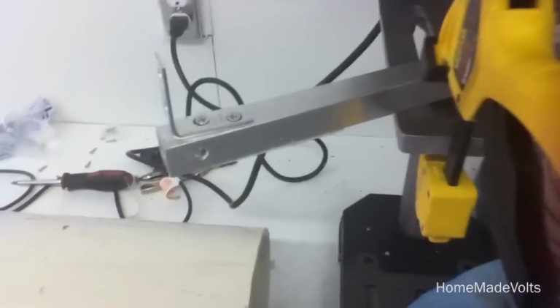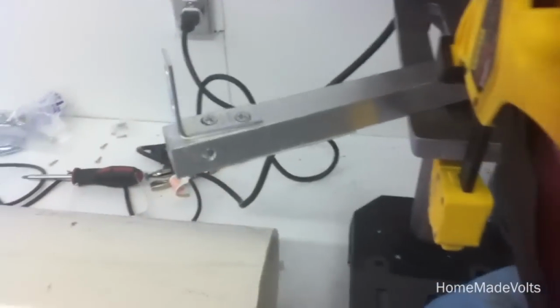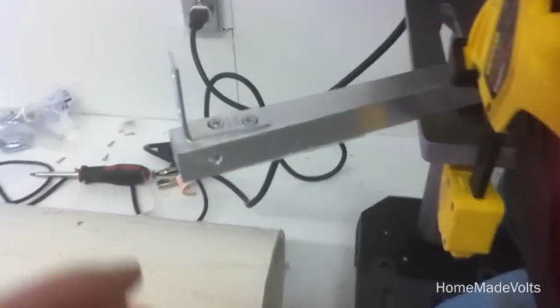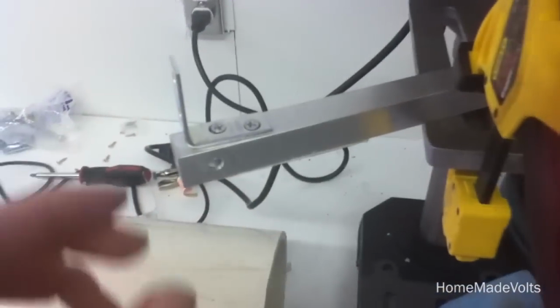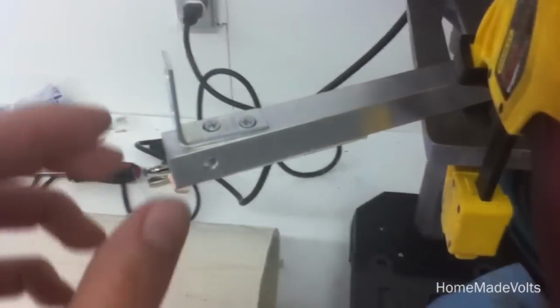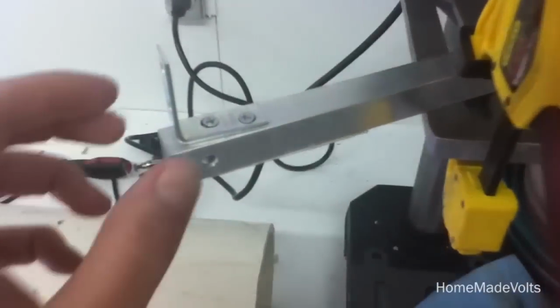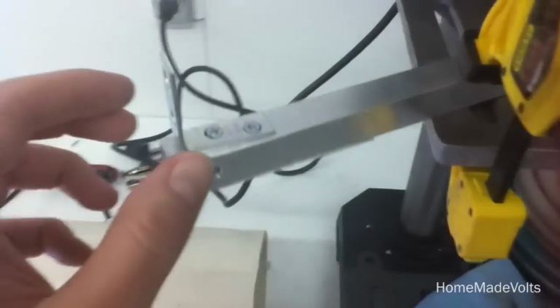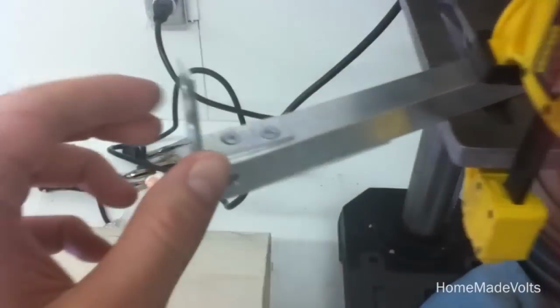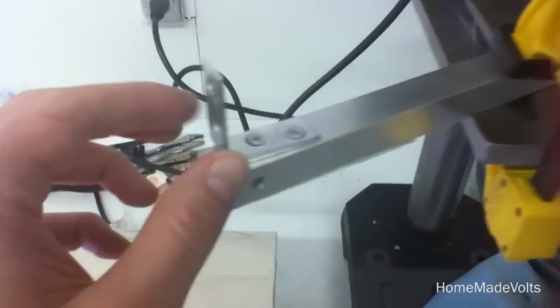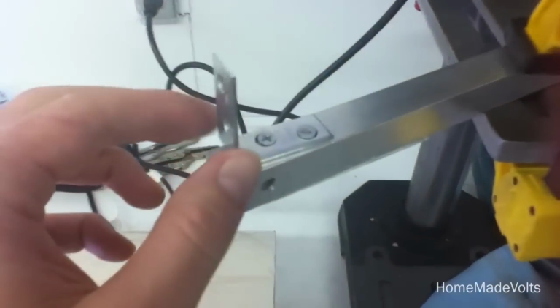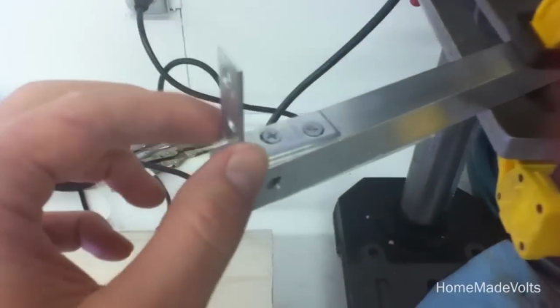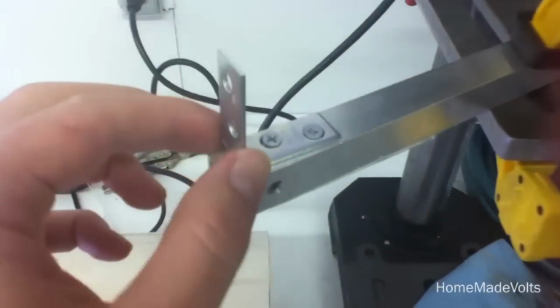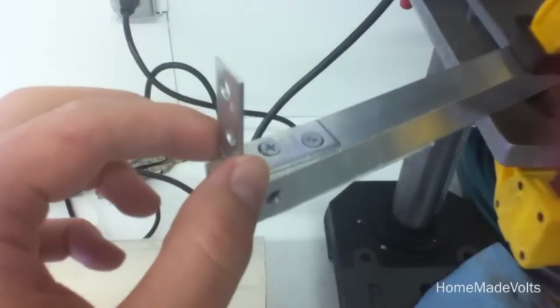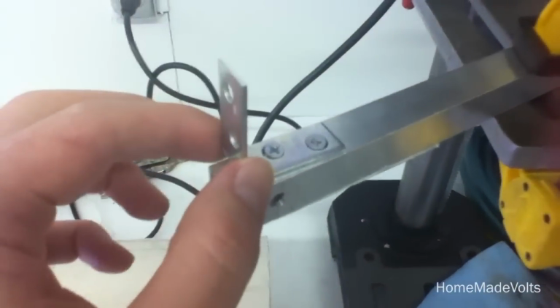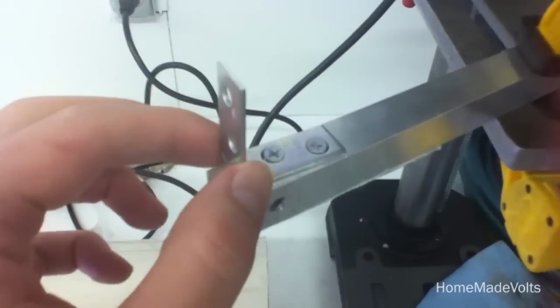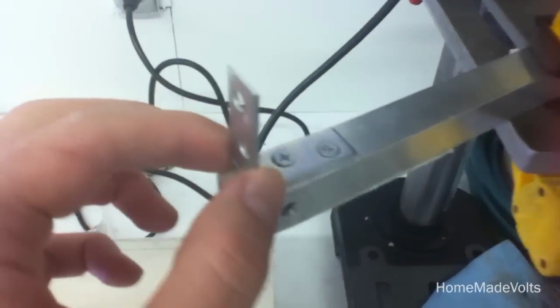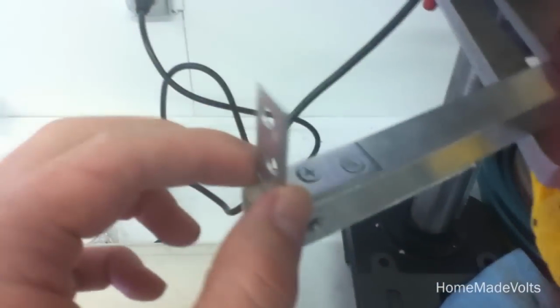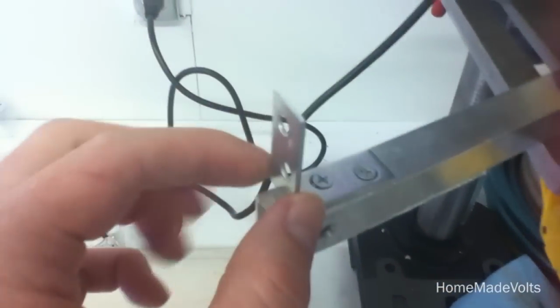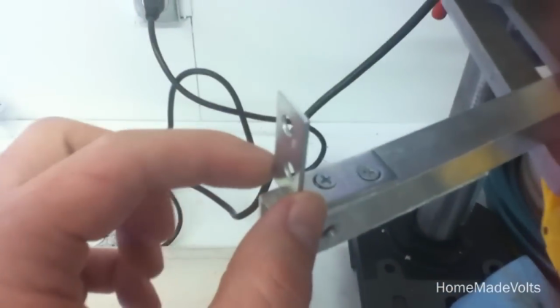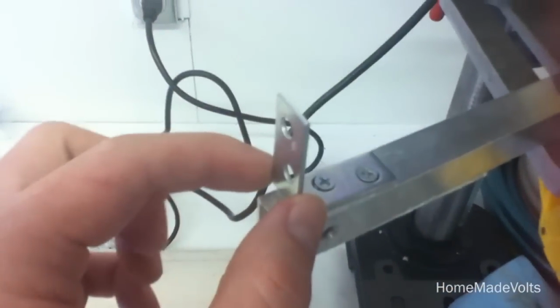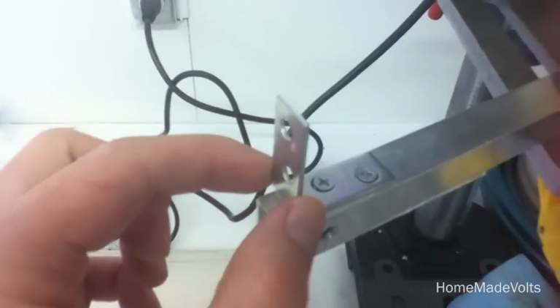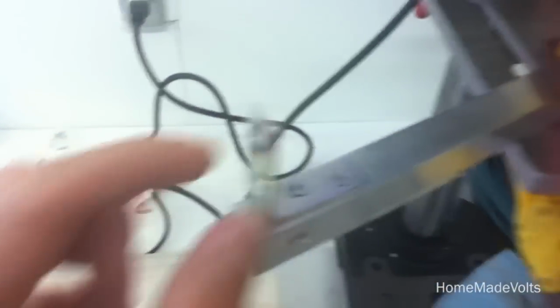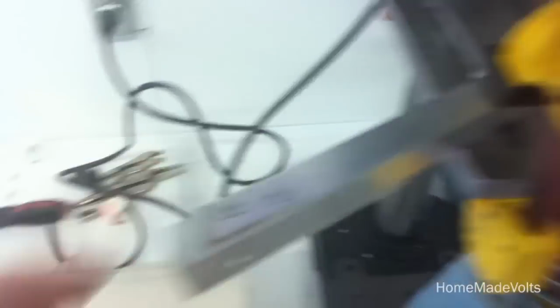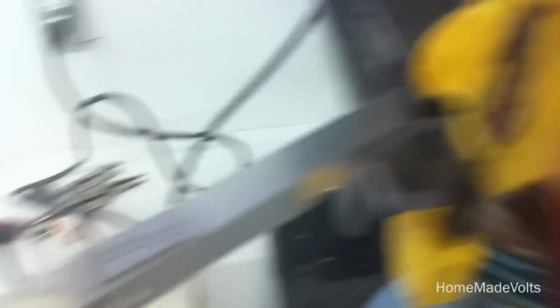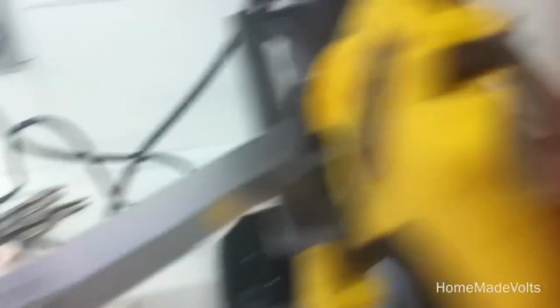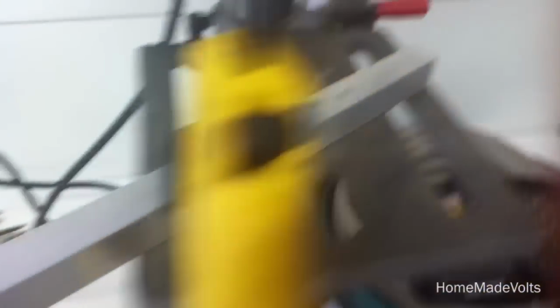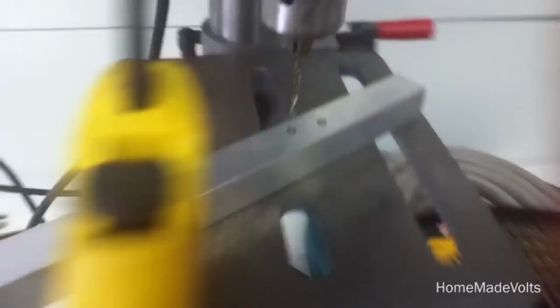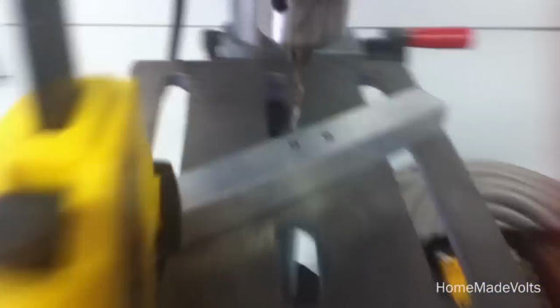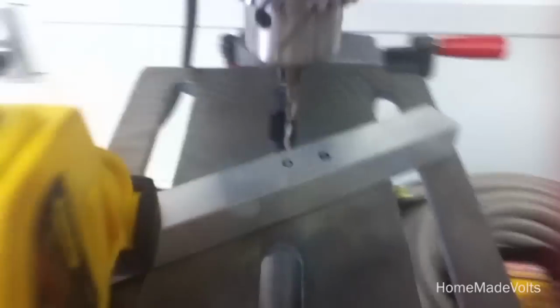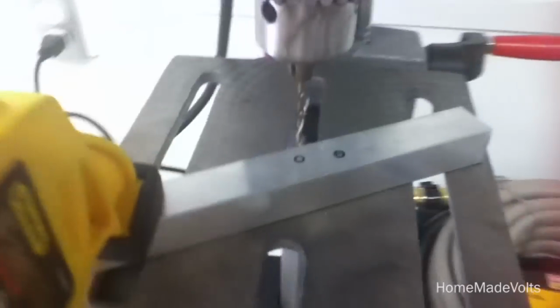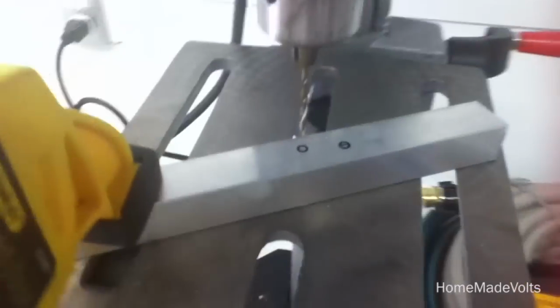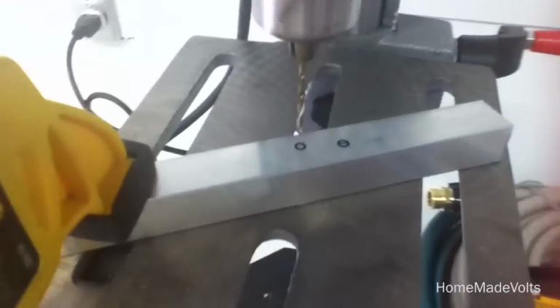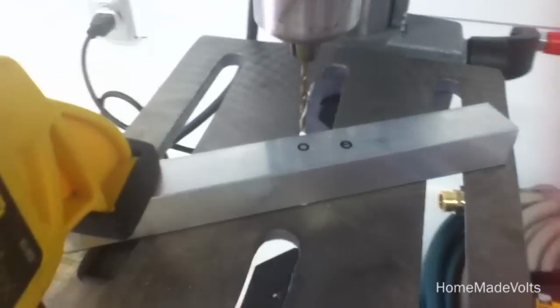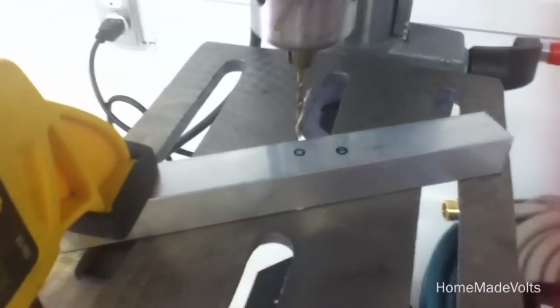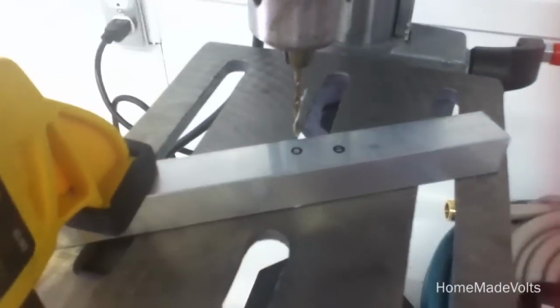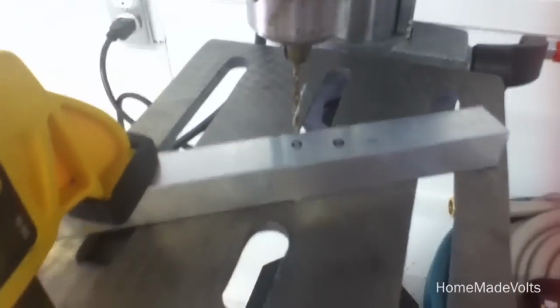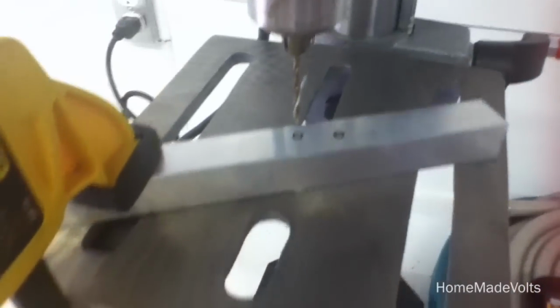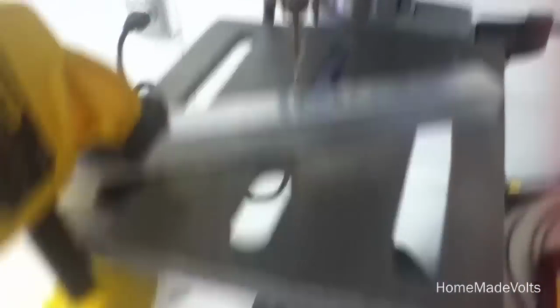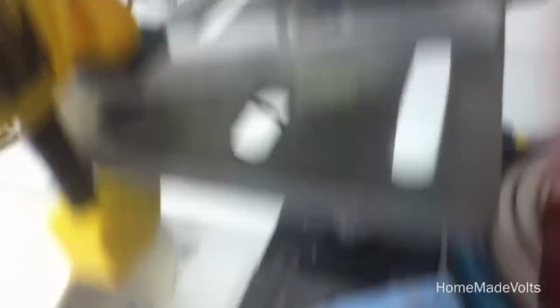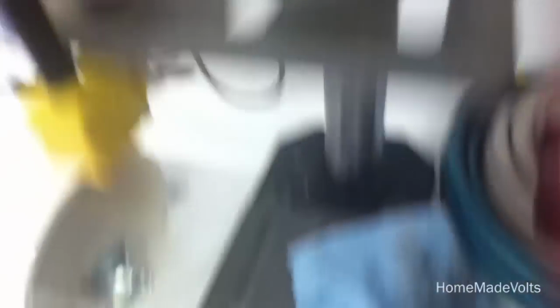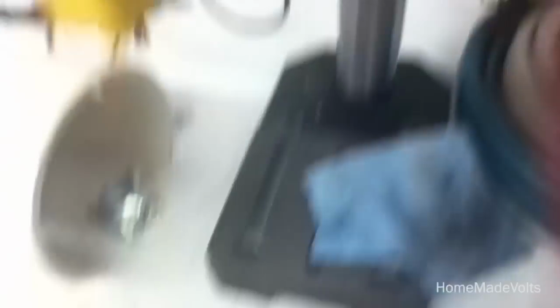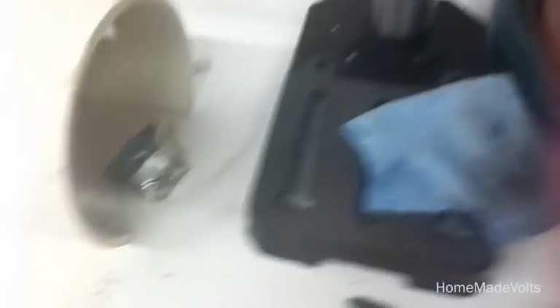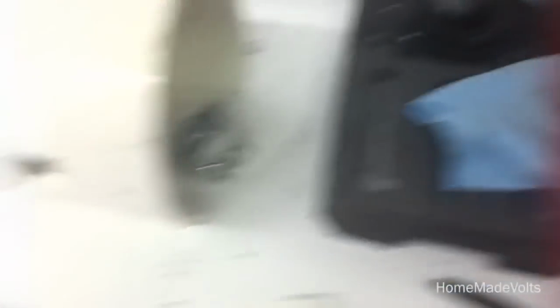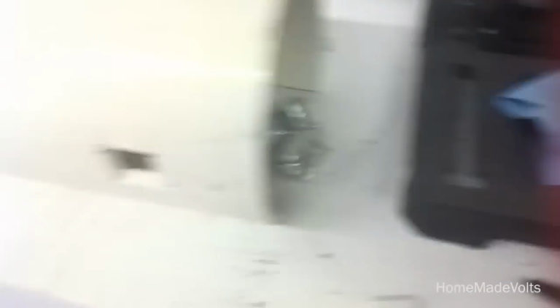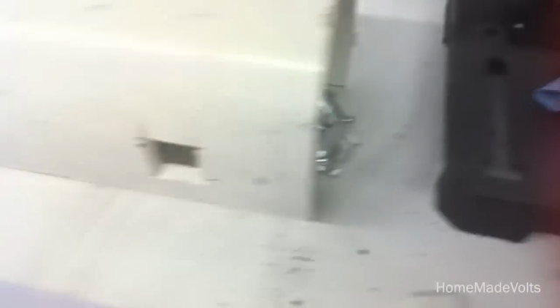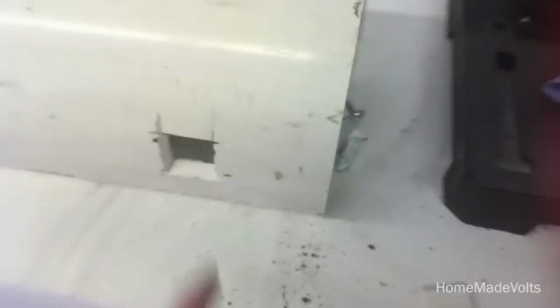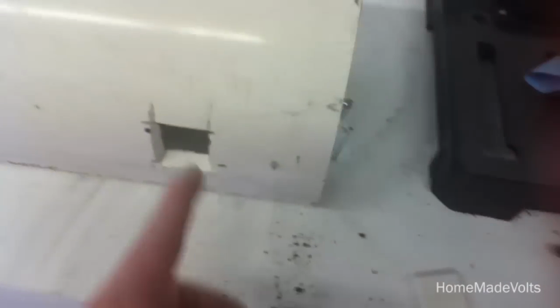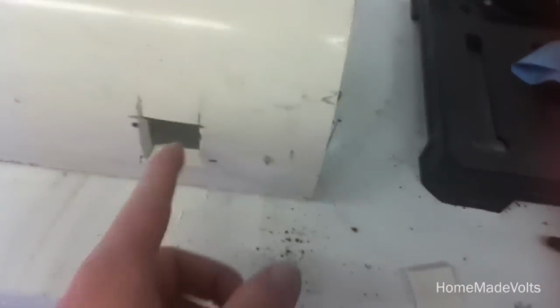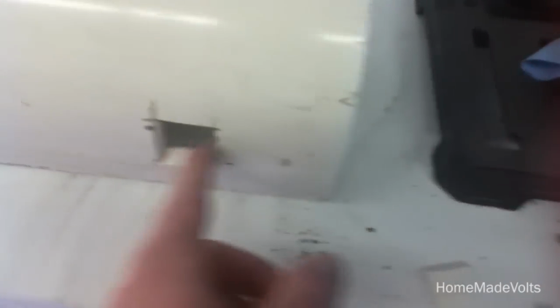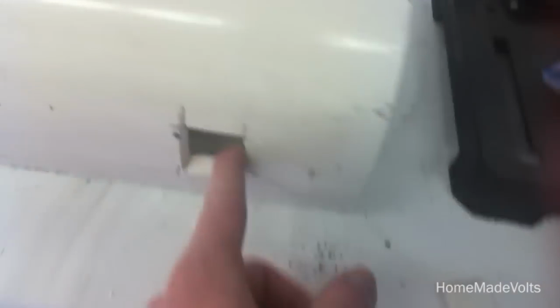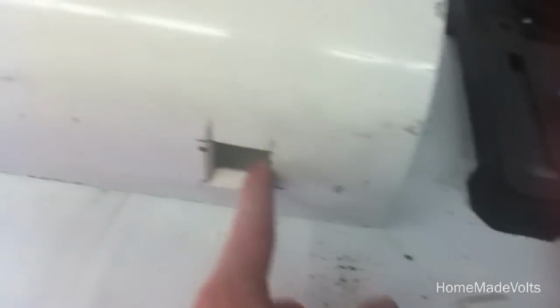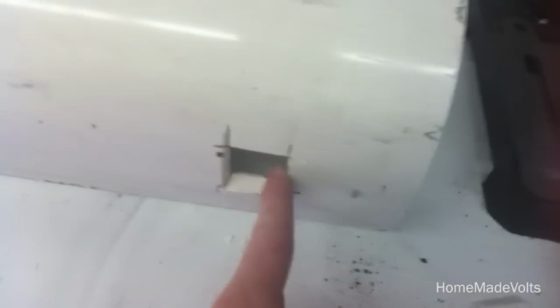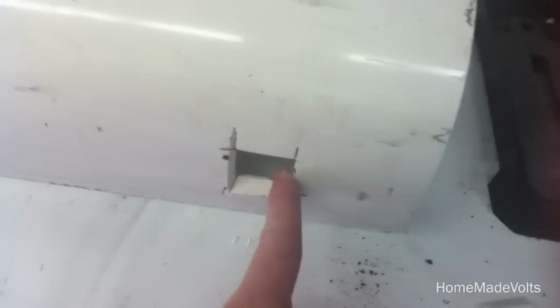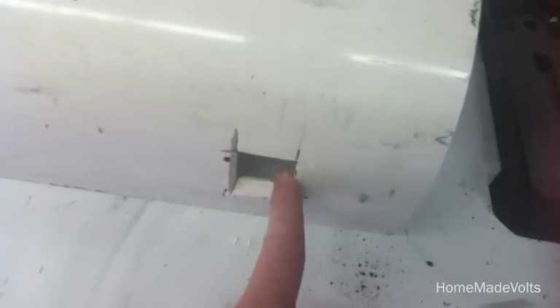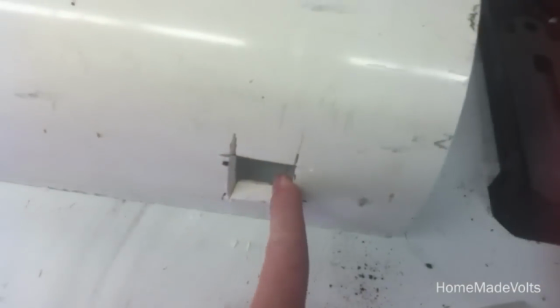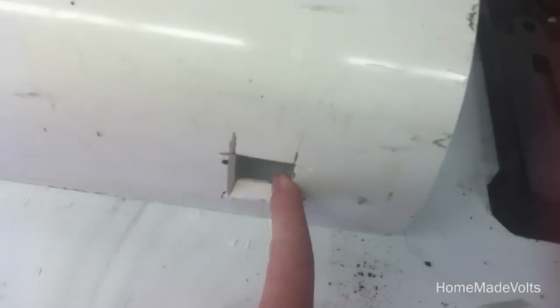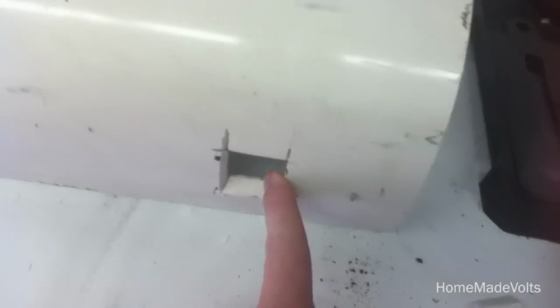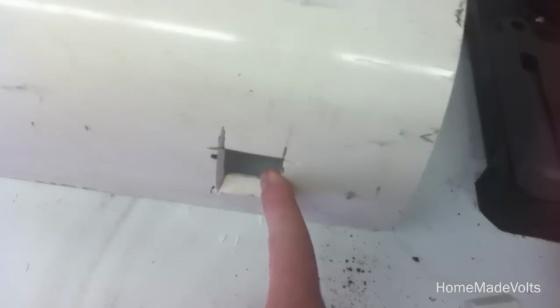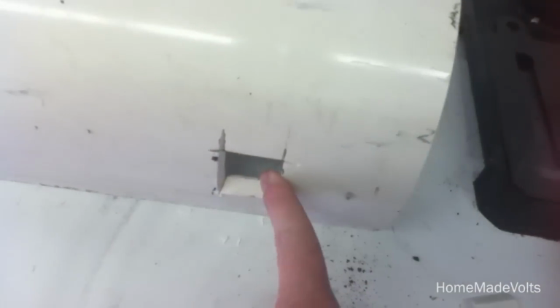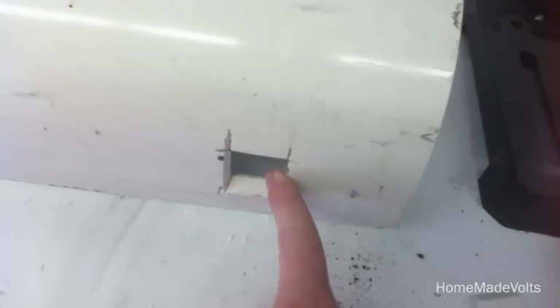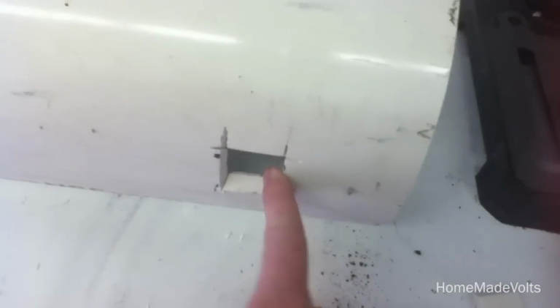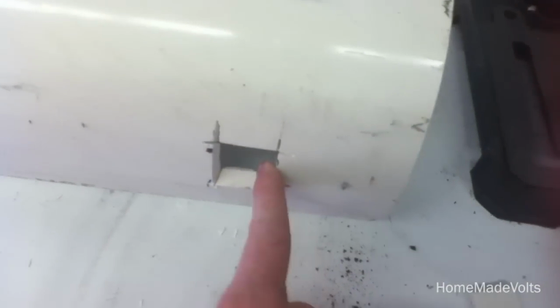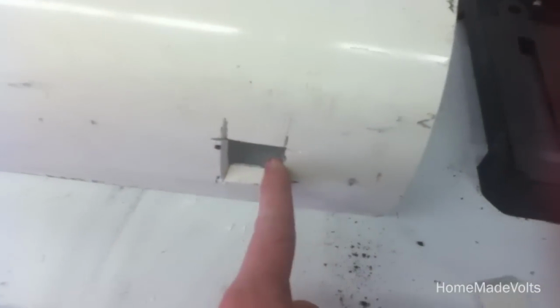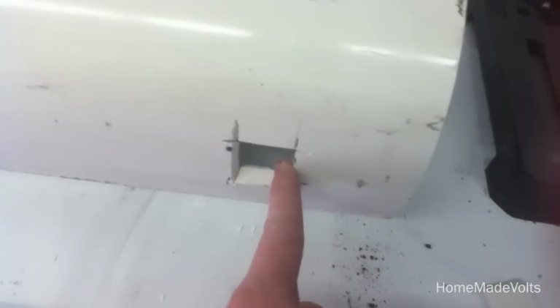Using the drill press to put these L brackets on, so they will attach to this pipe. This is the floor, so you'd actually get a little bit more balance.